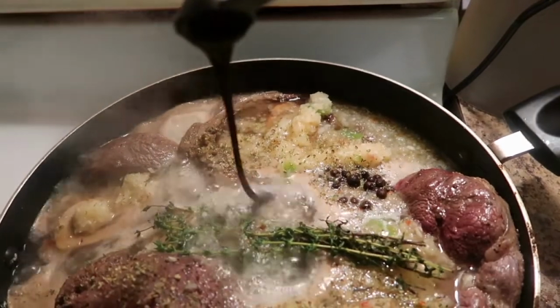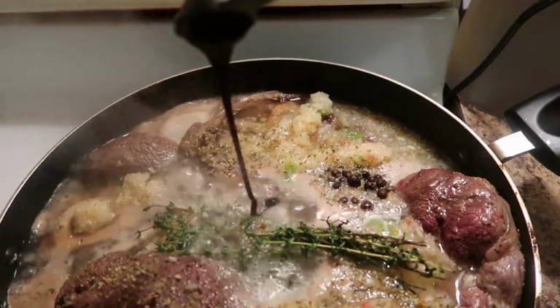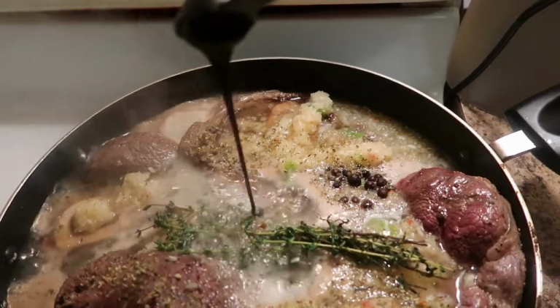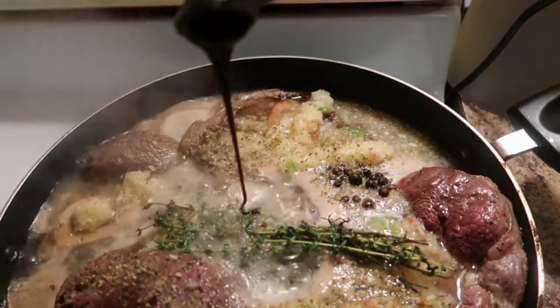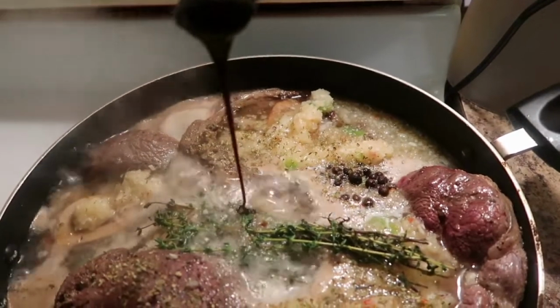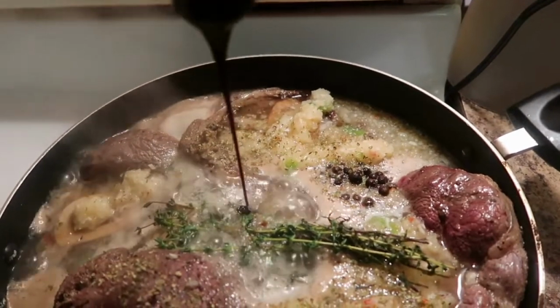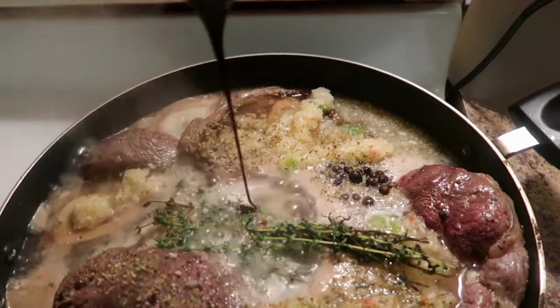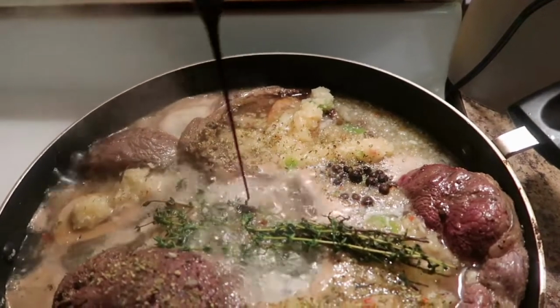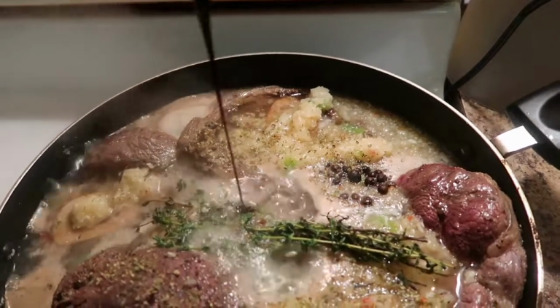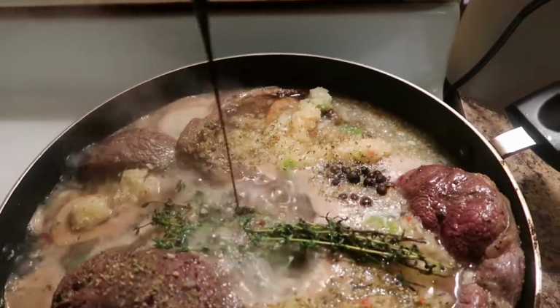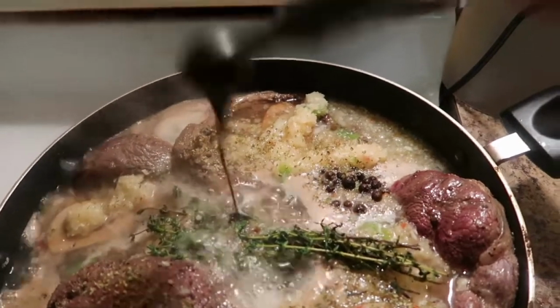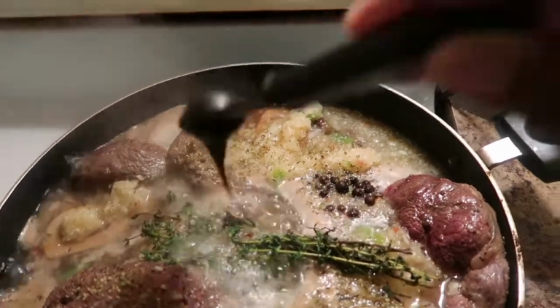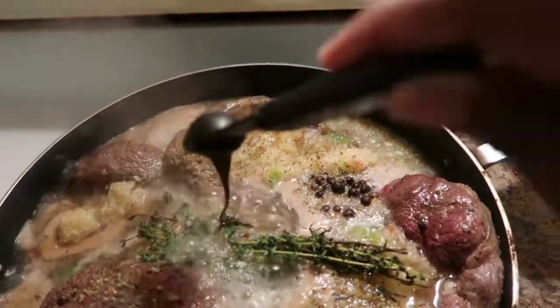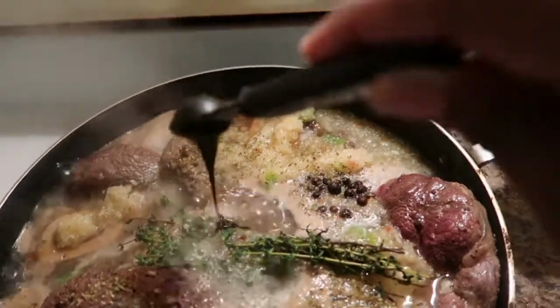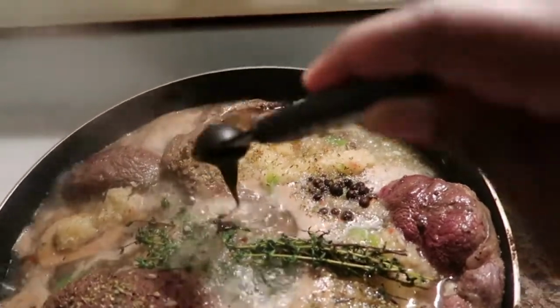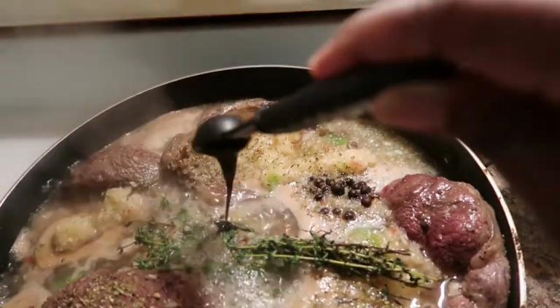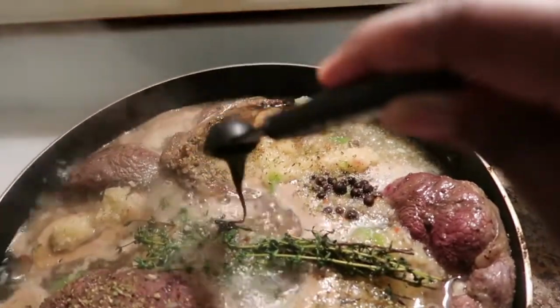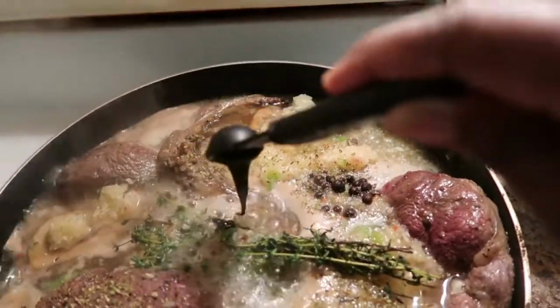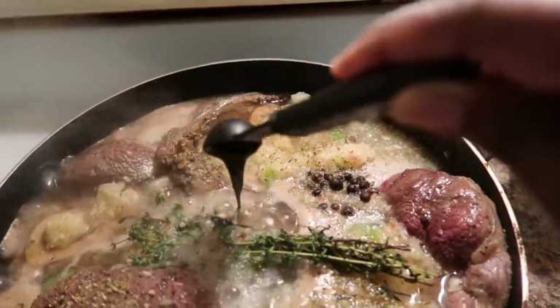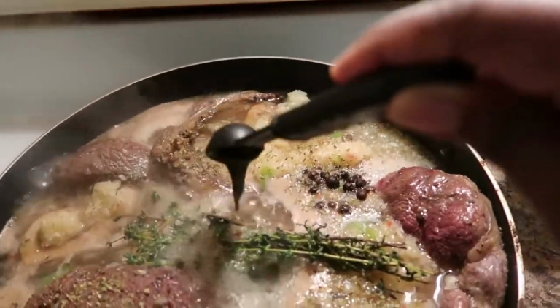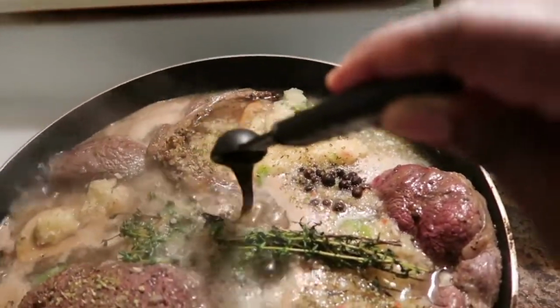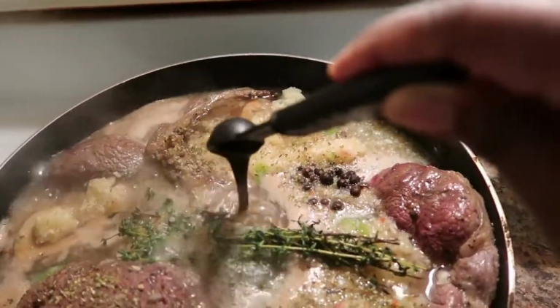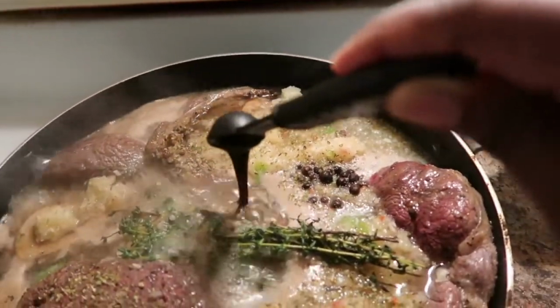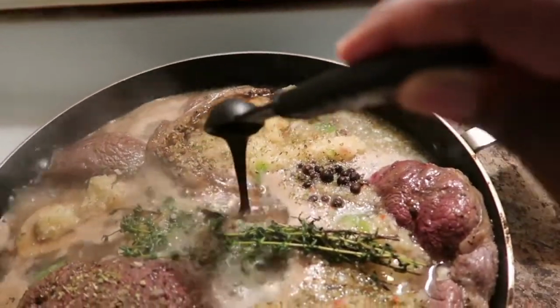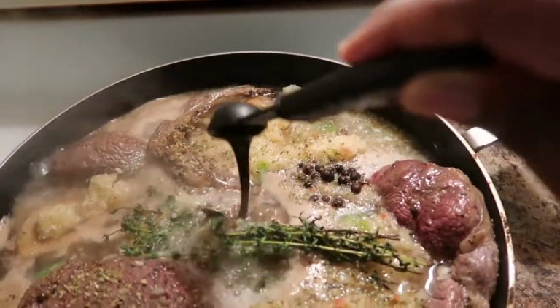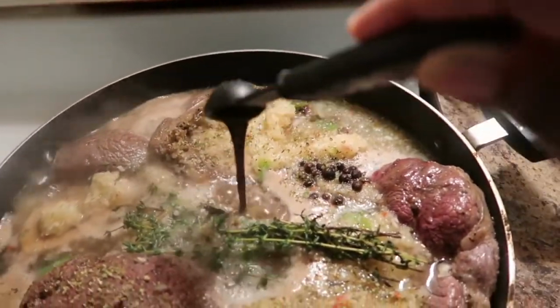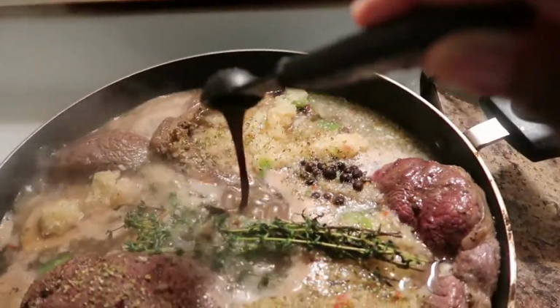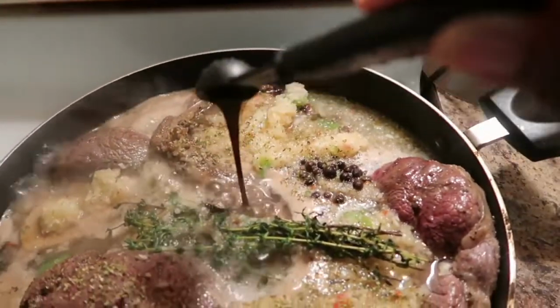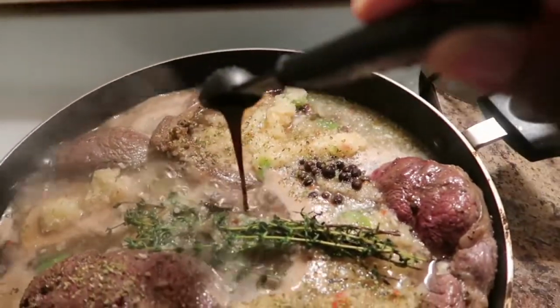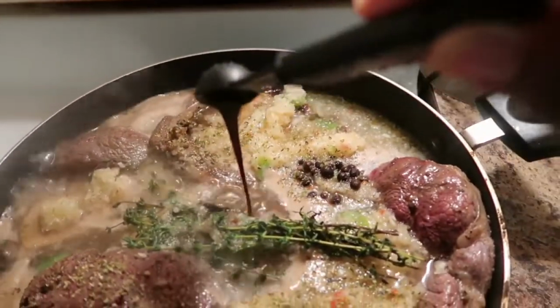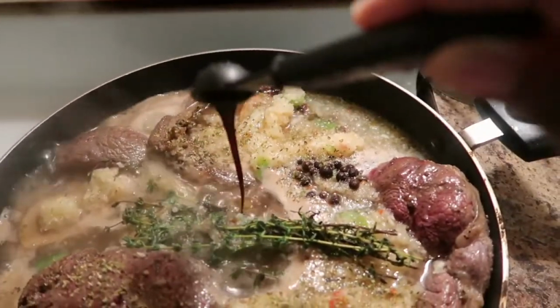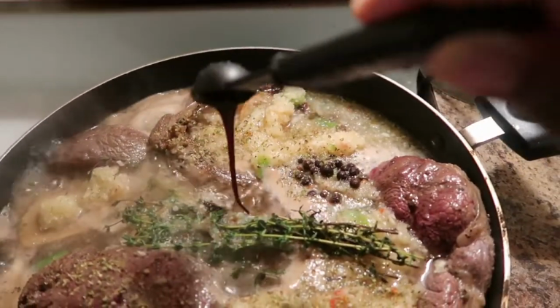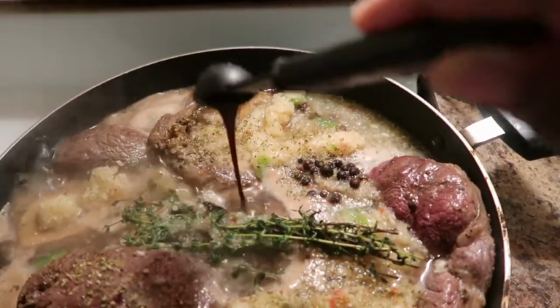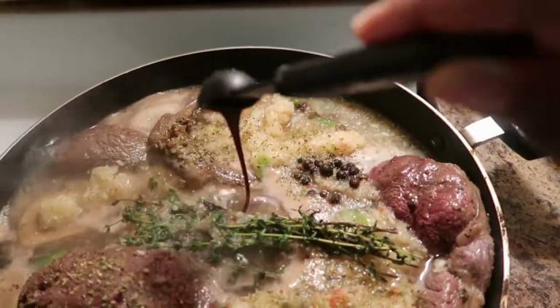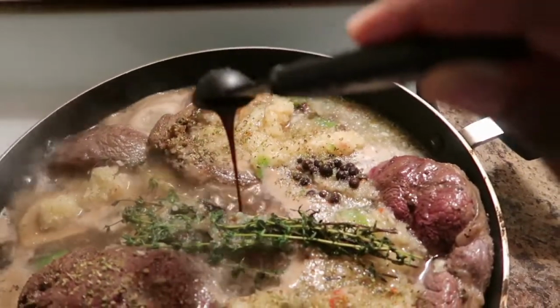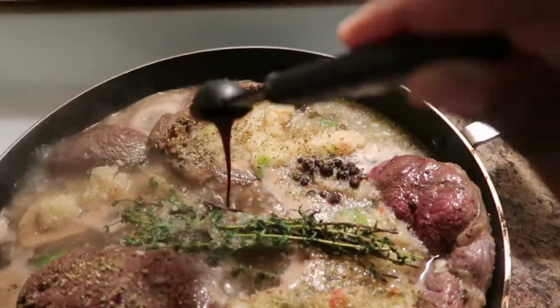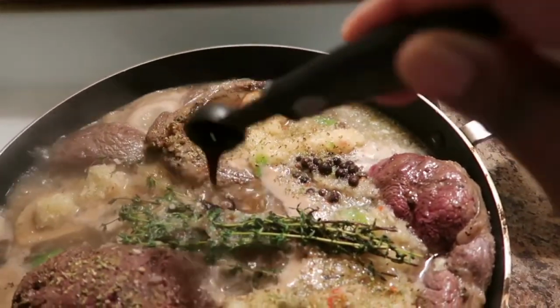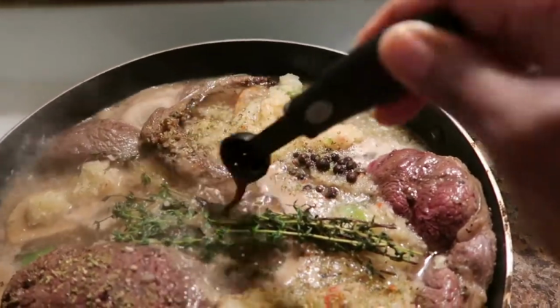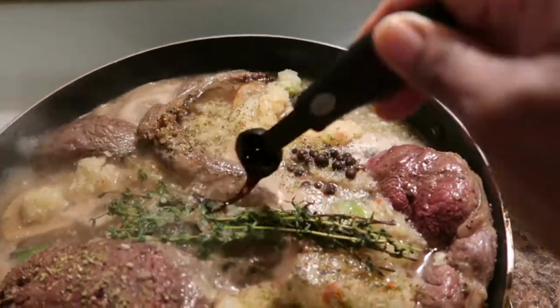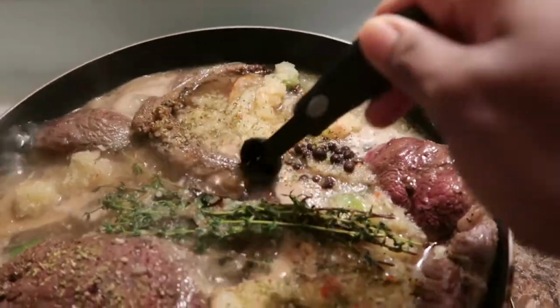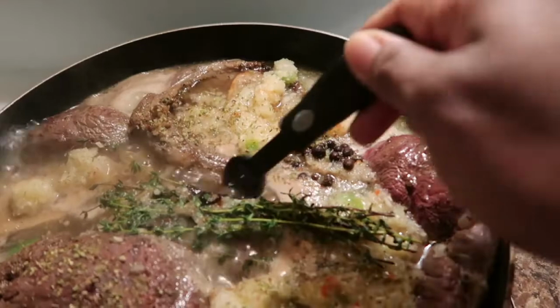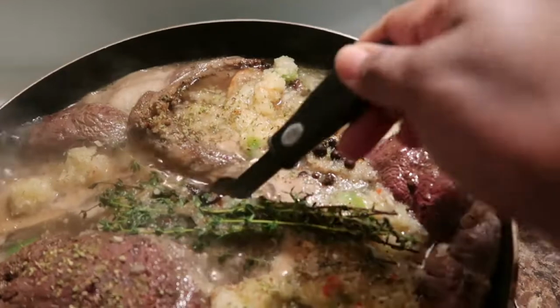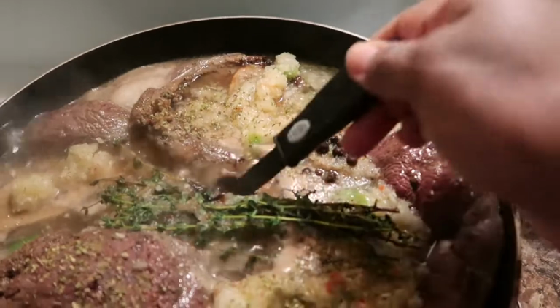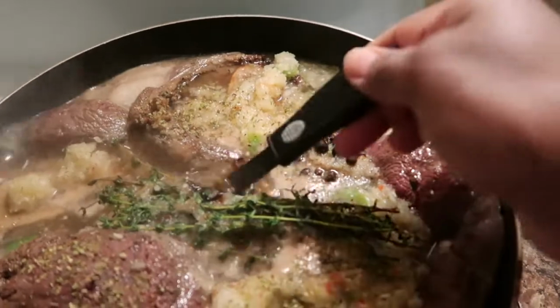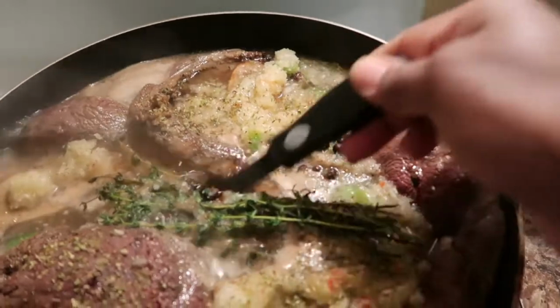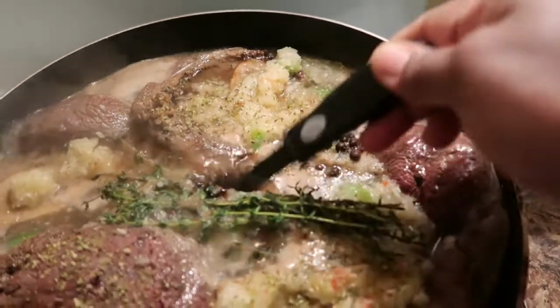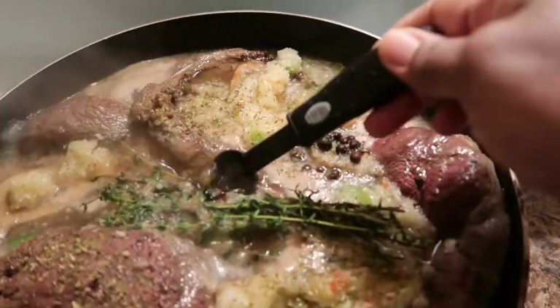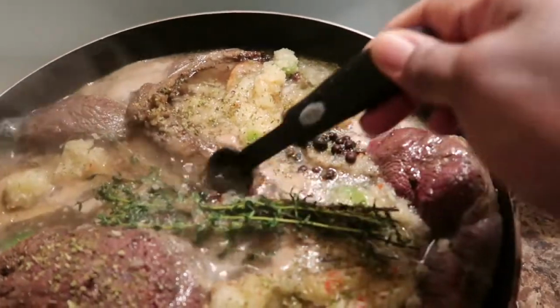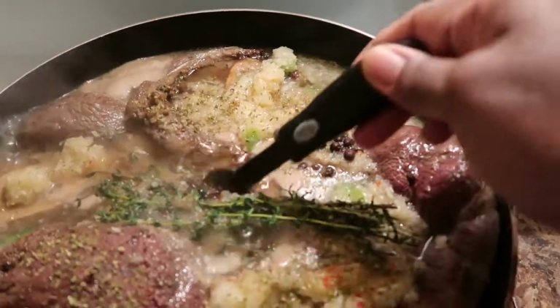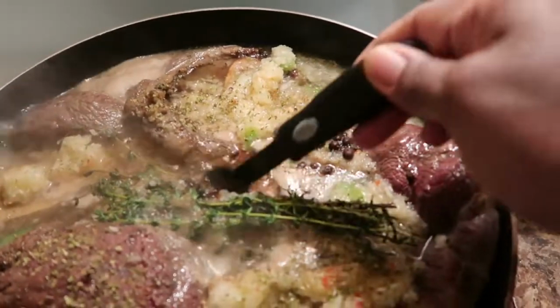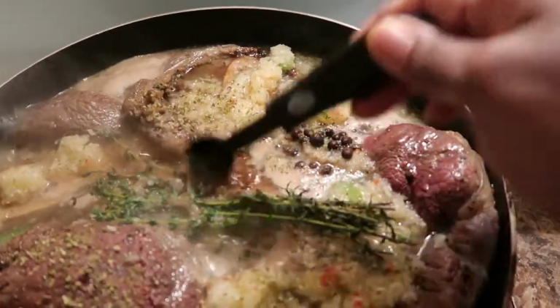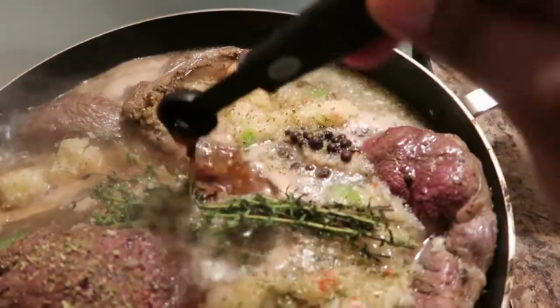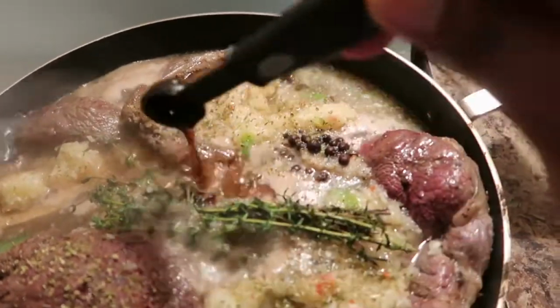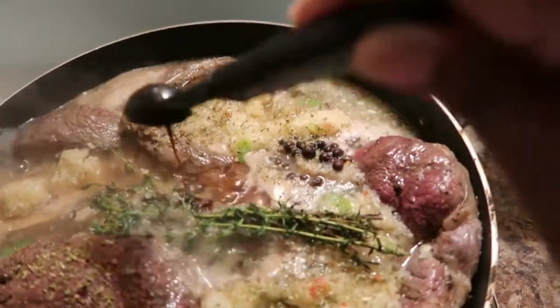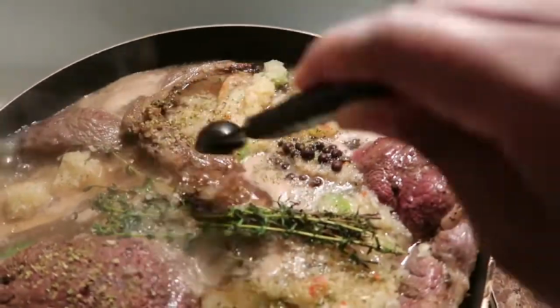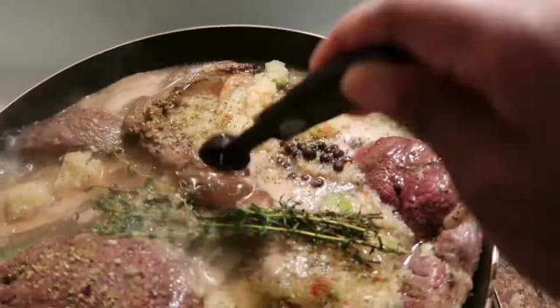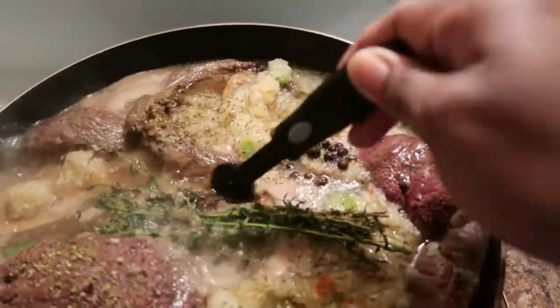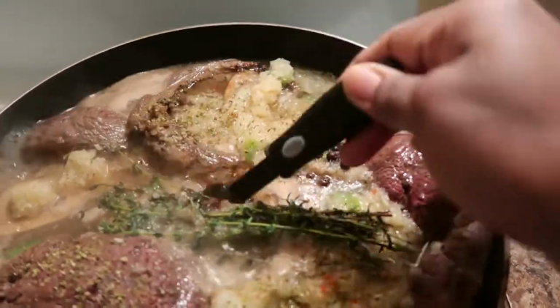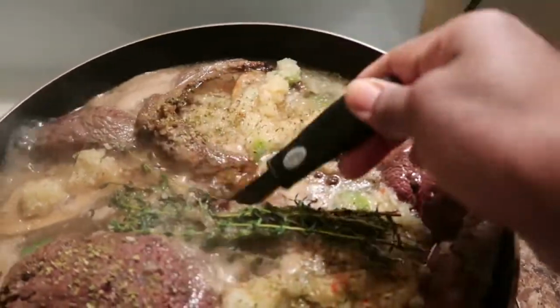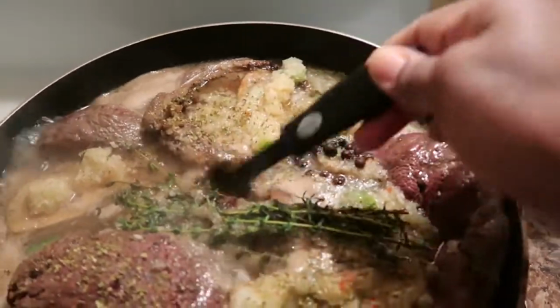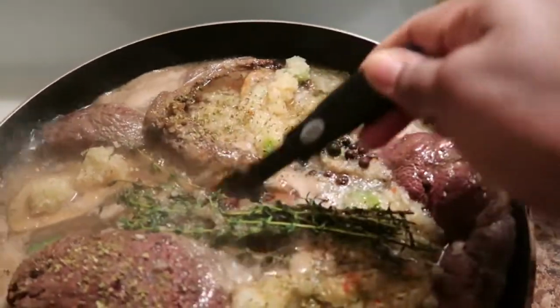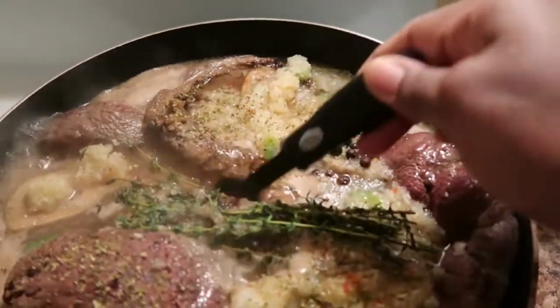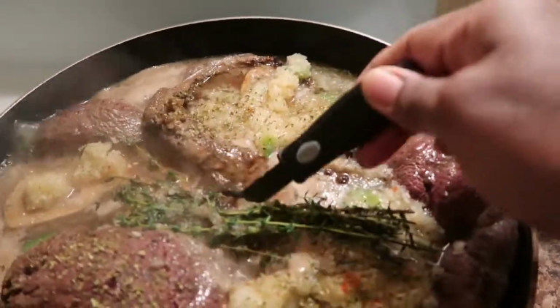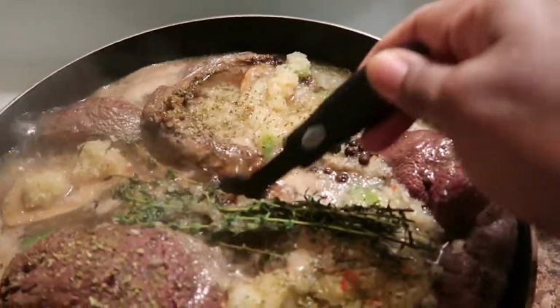This is browning — I make my own browning, so I'm adding some homemade browning to it. I just love to make my own browning.